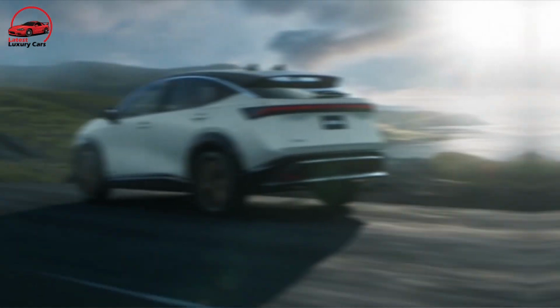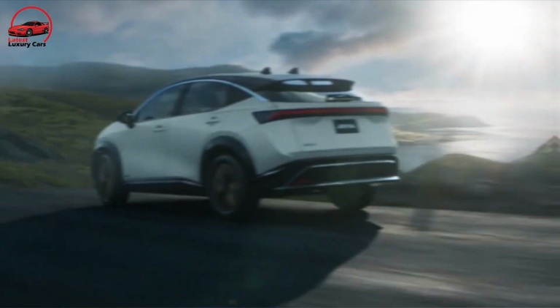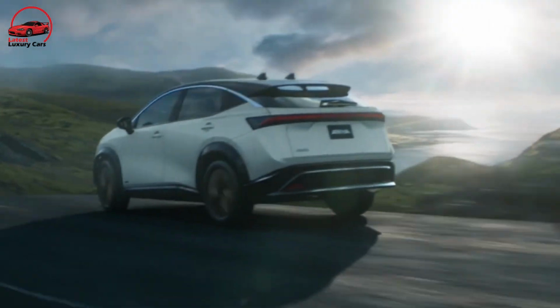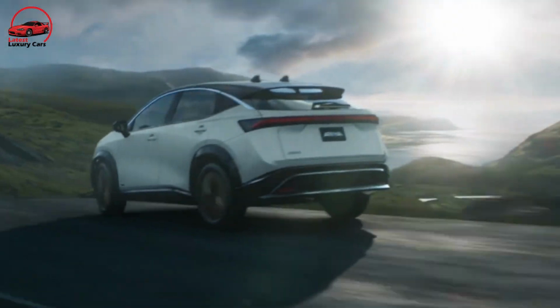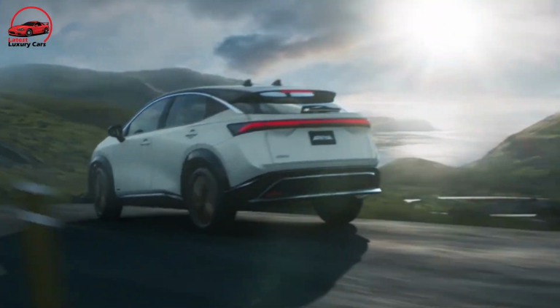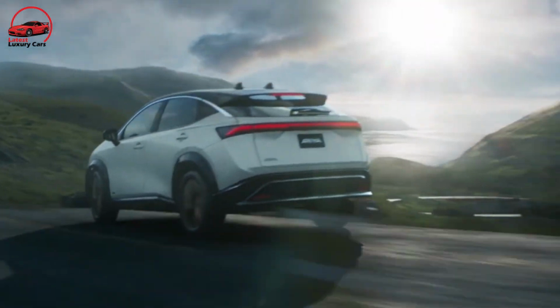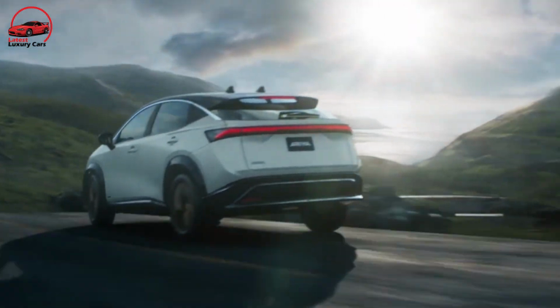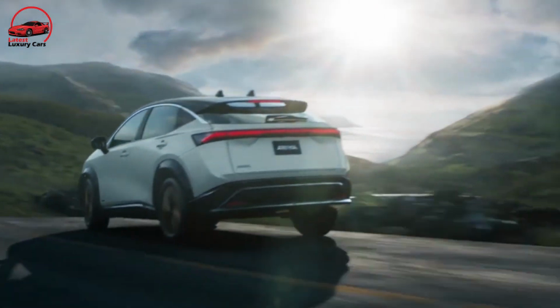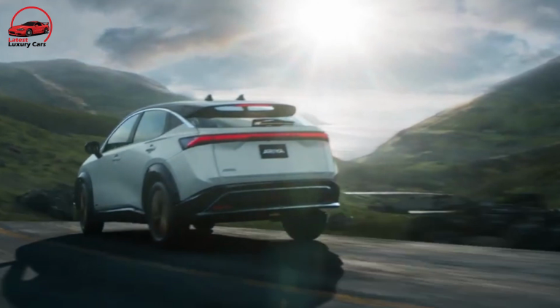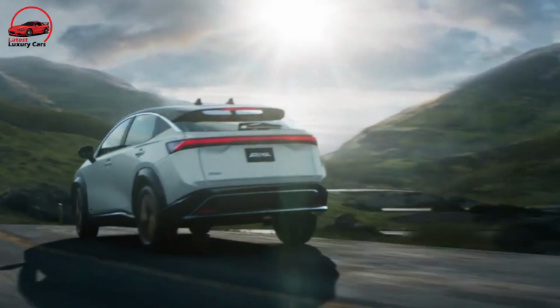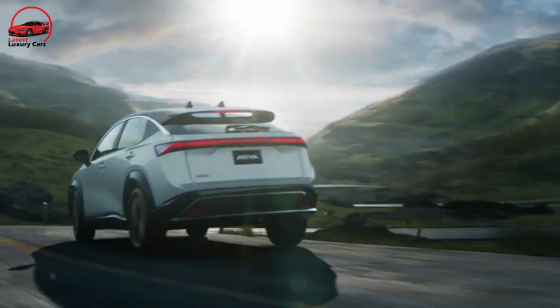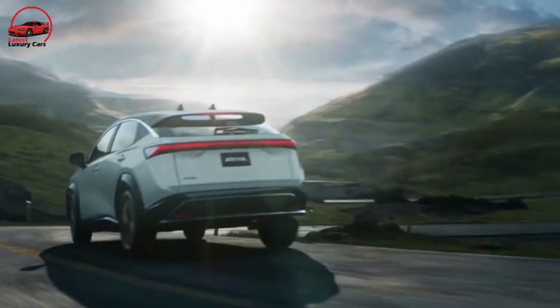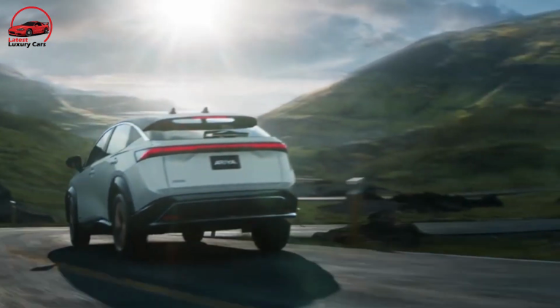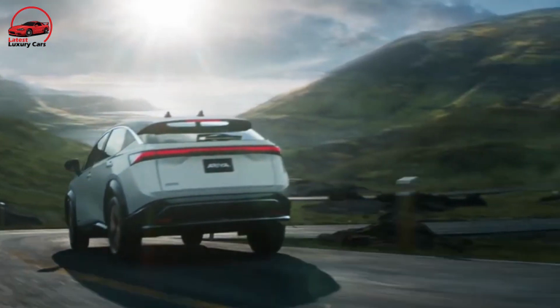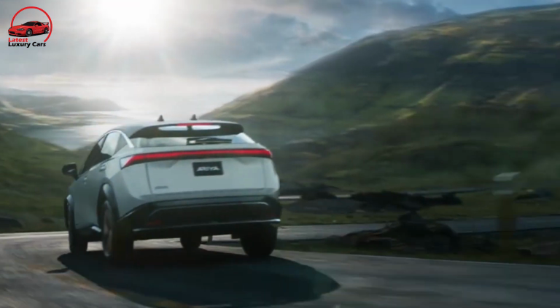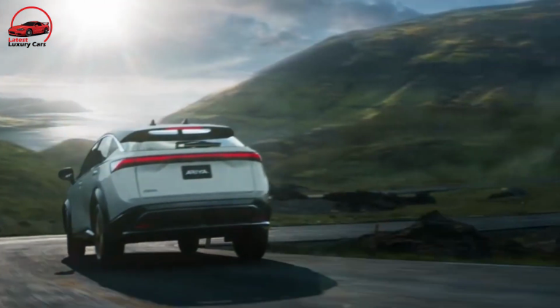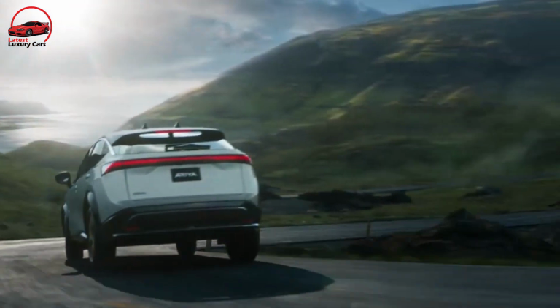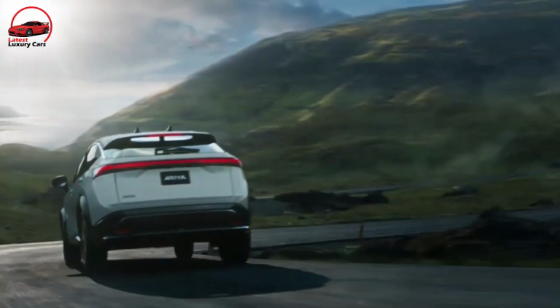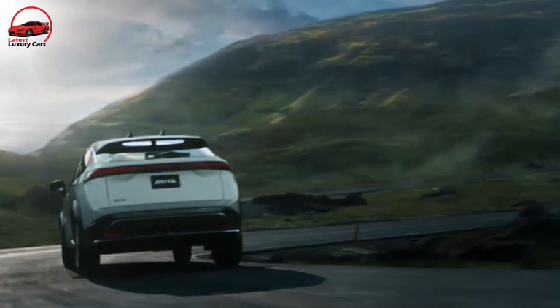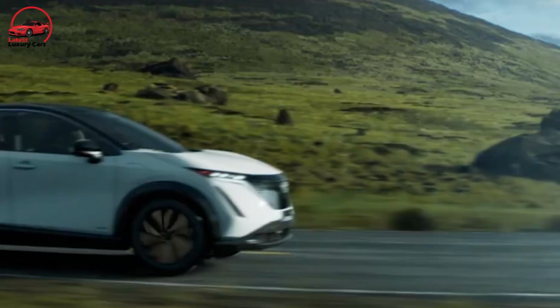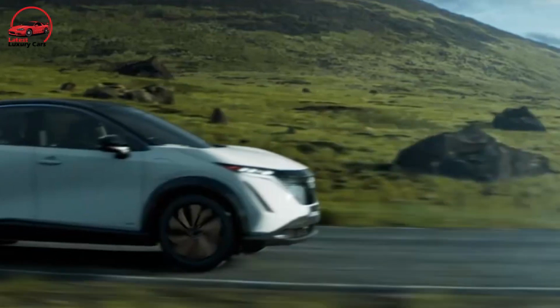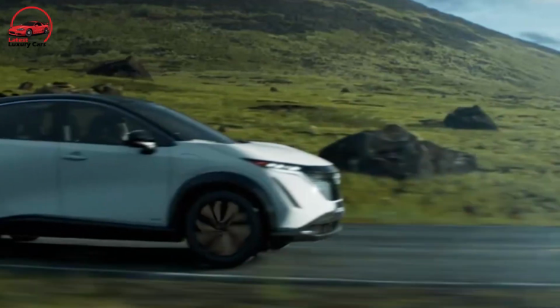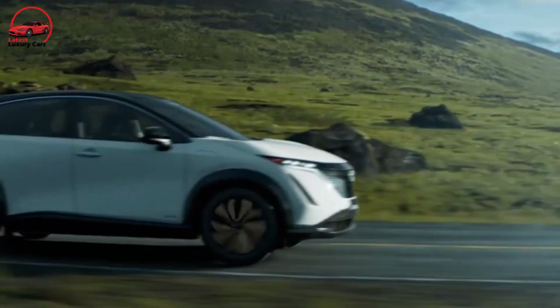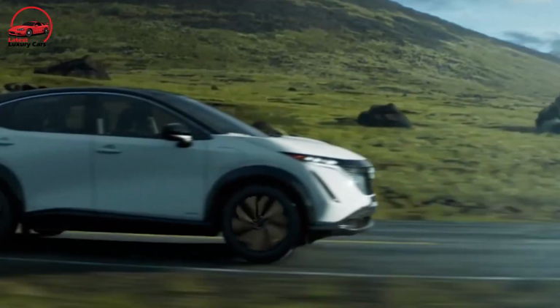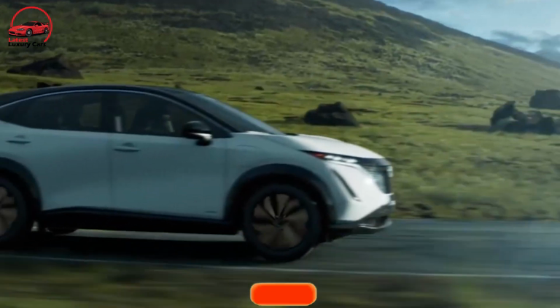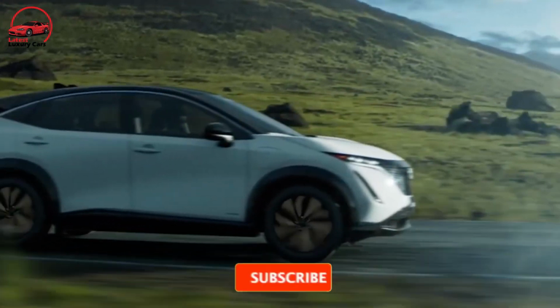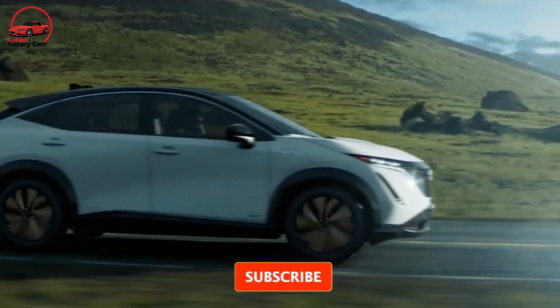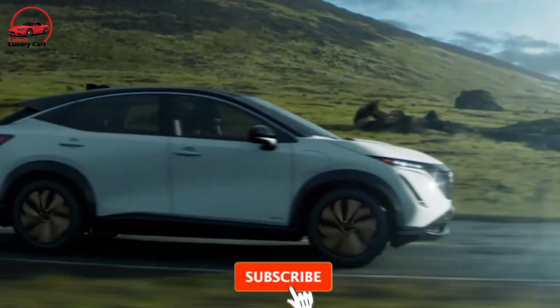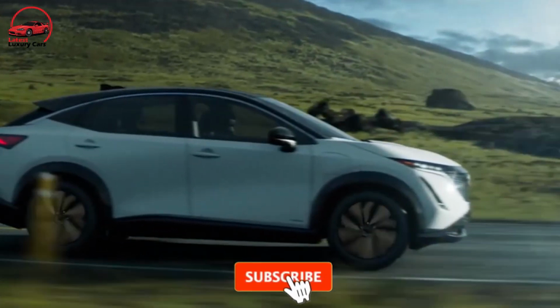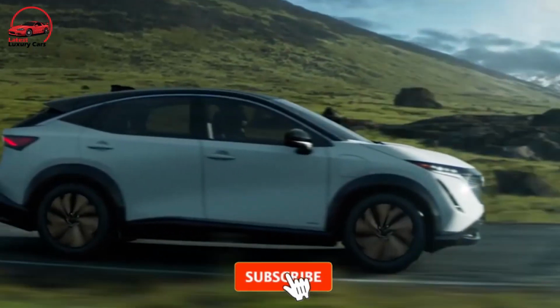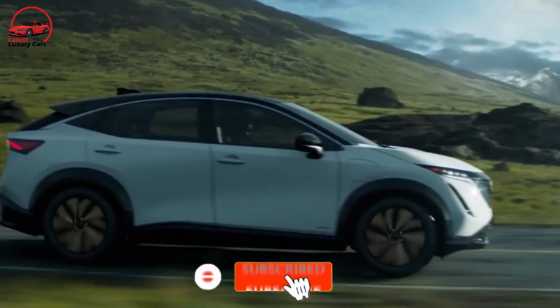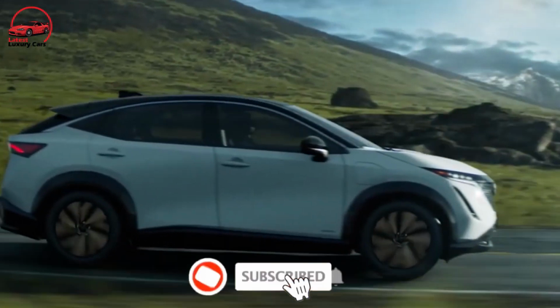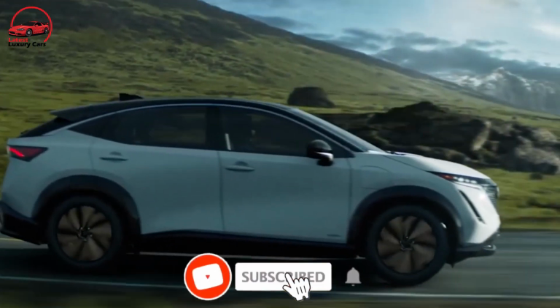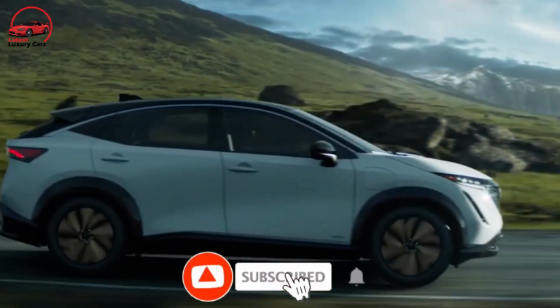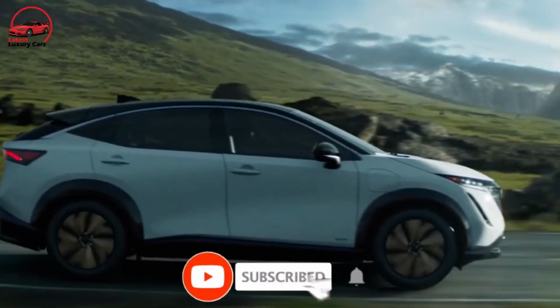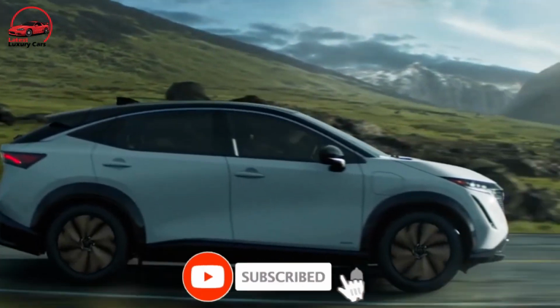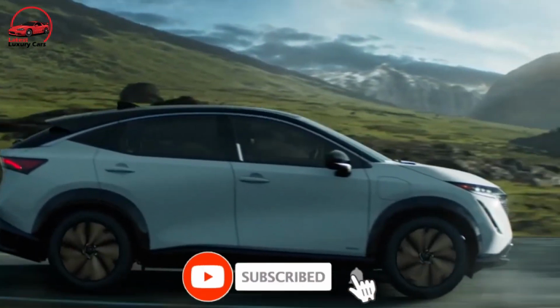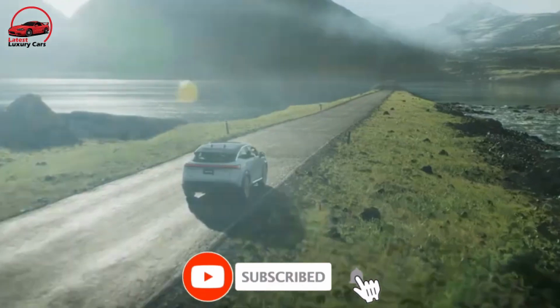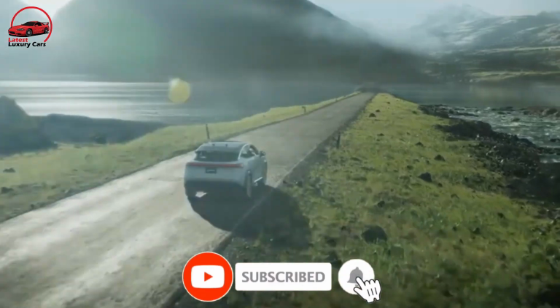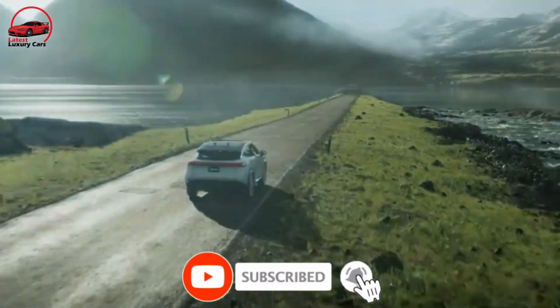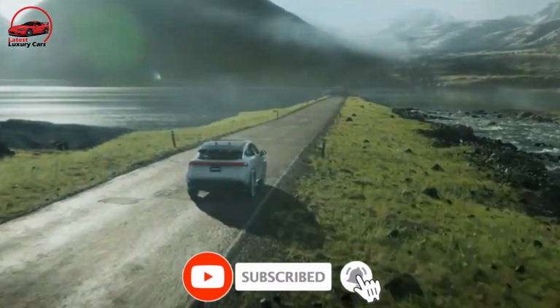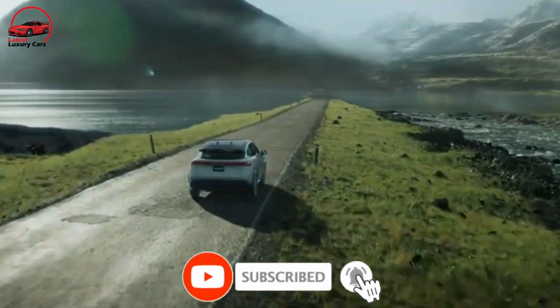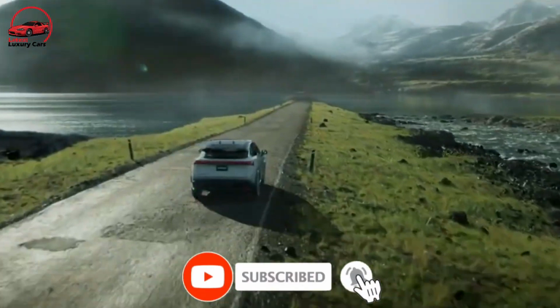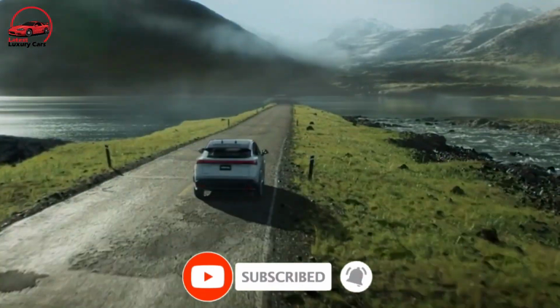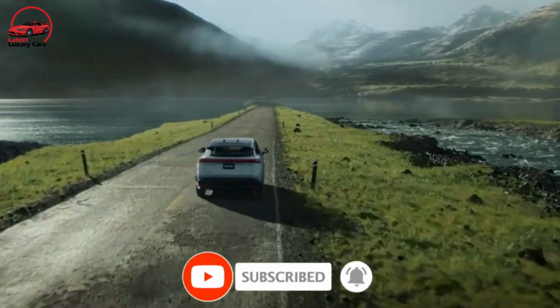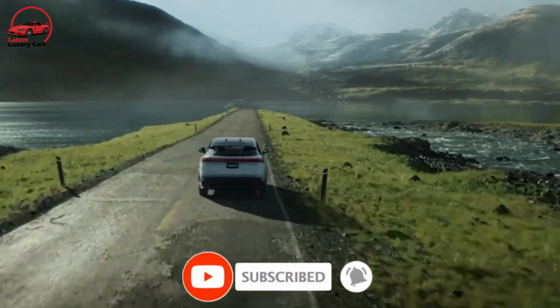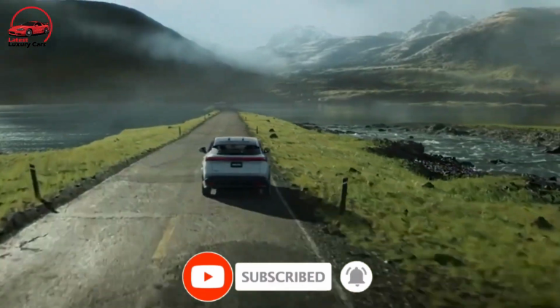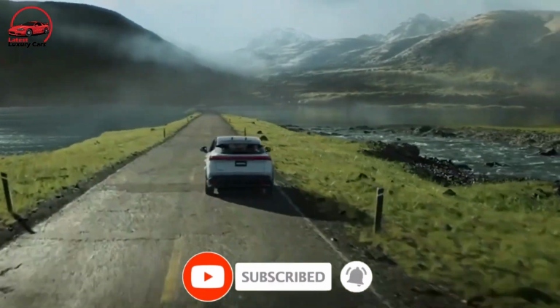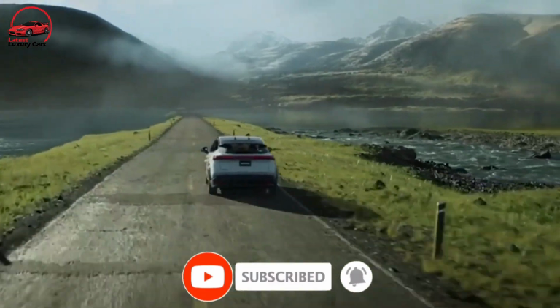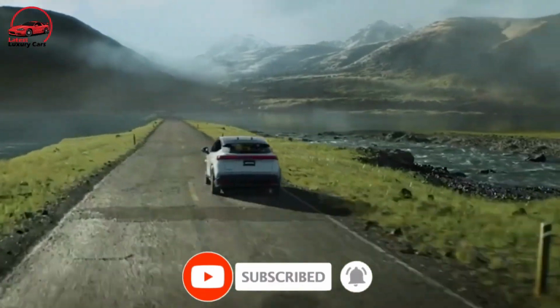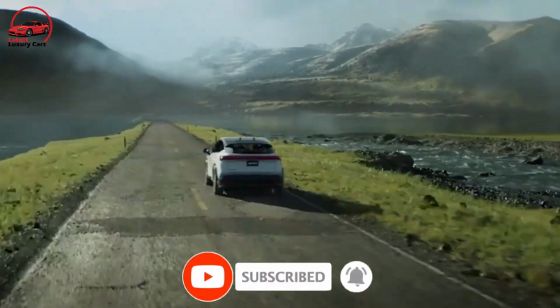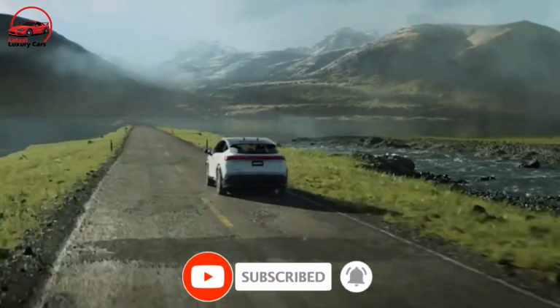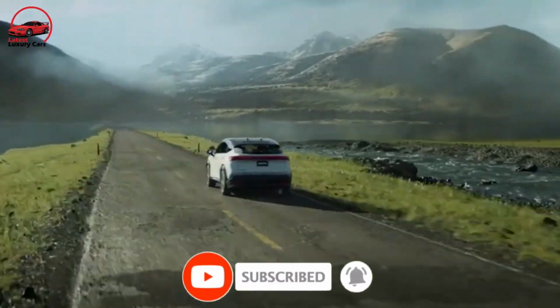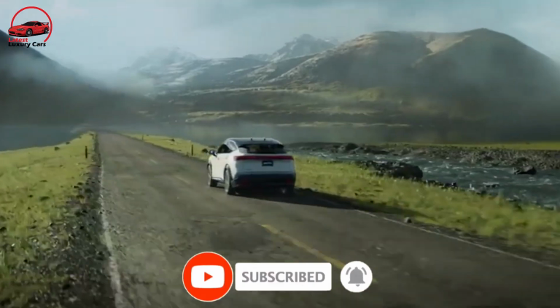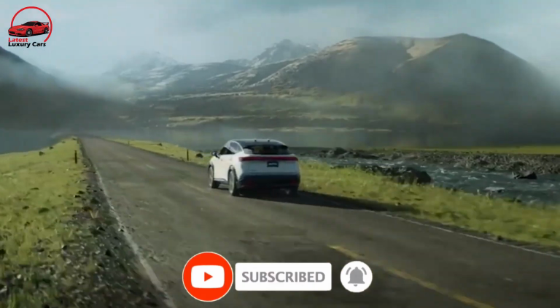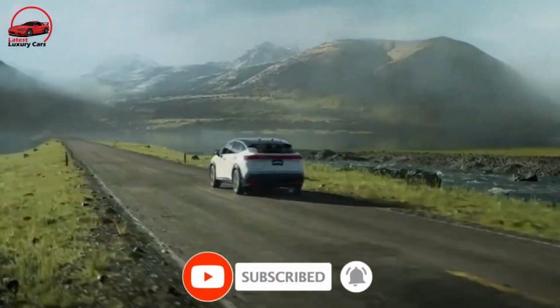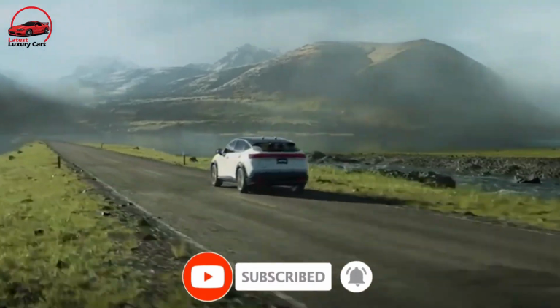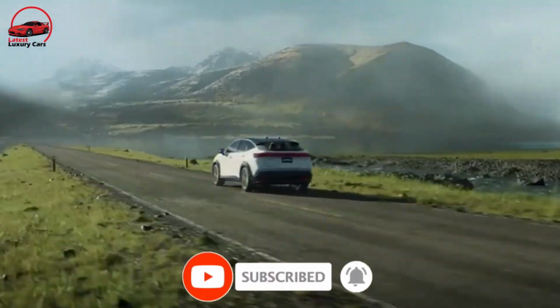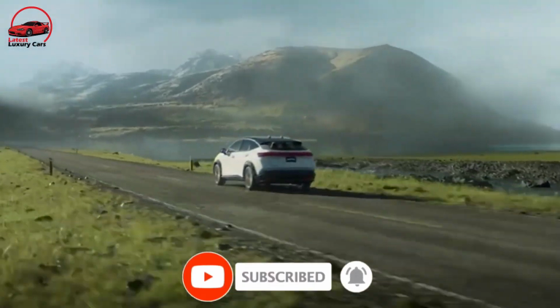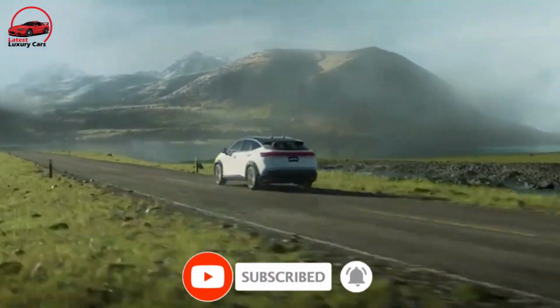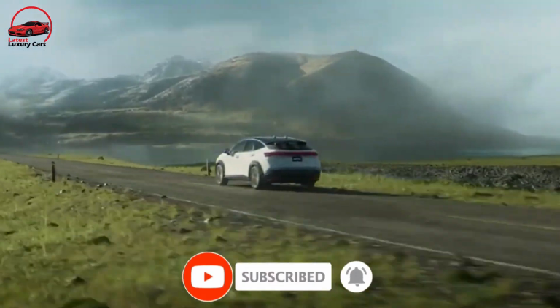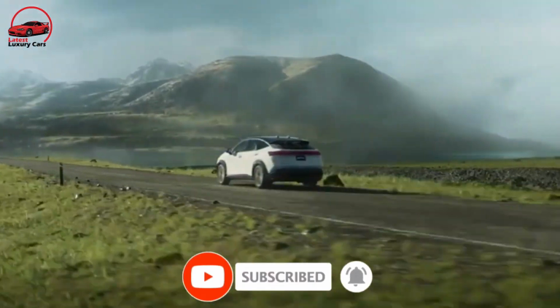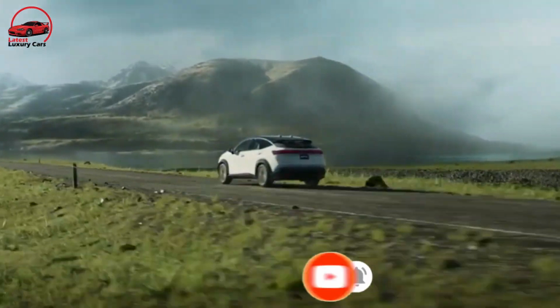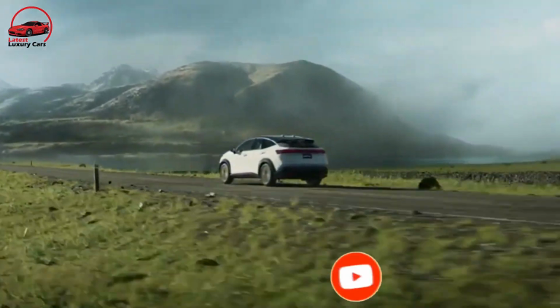Thank you everyone for watching our video till the end. Please subscribe to our channel, Latest Luxury Cars, and stay tuned for more.